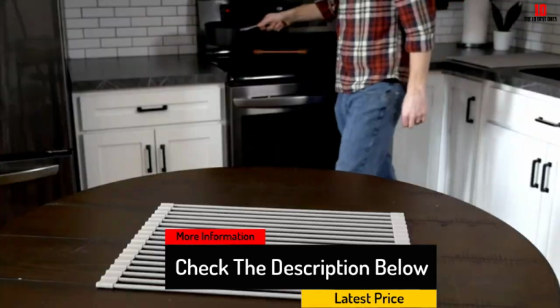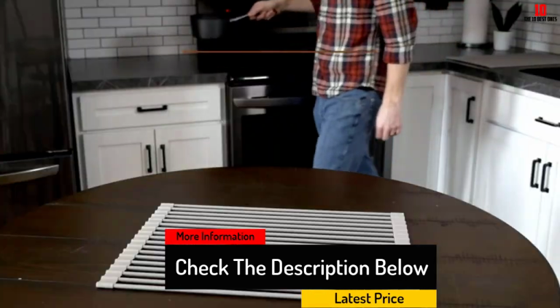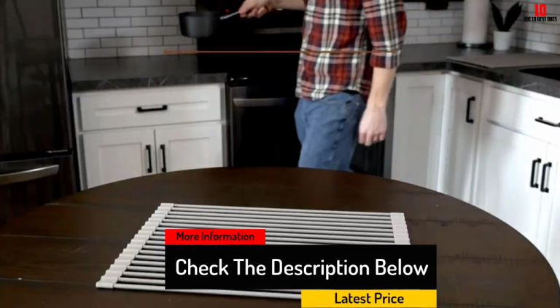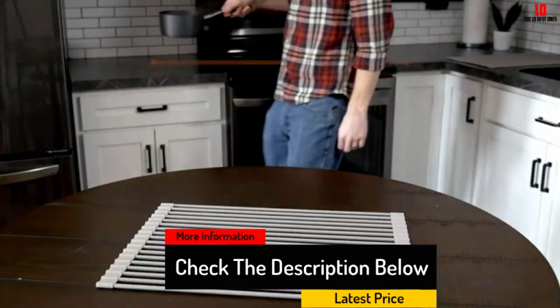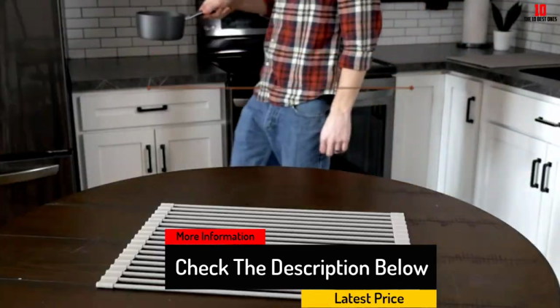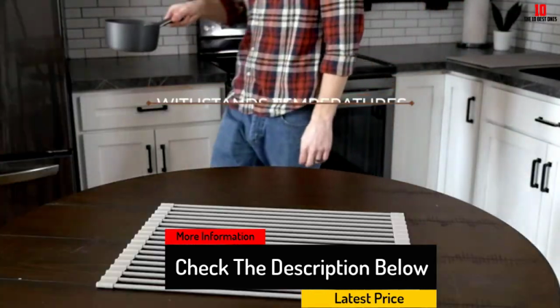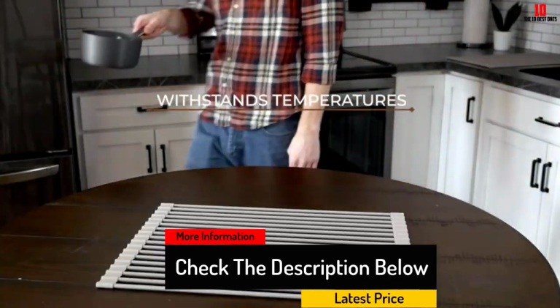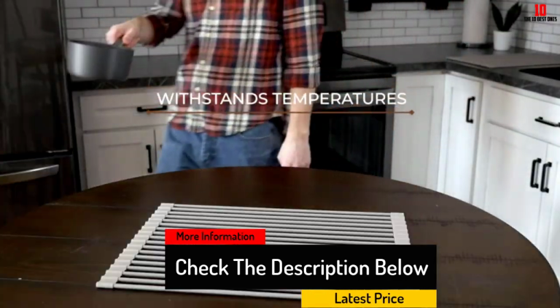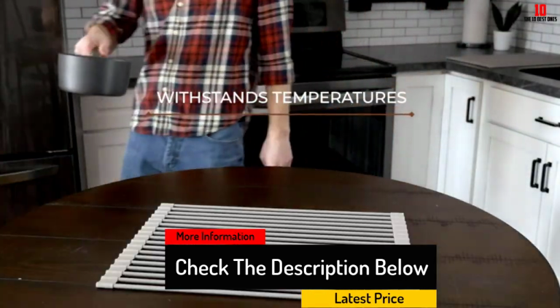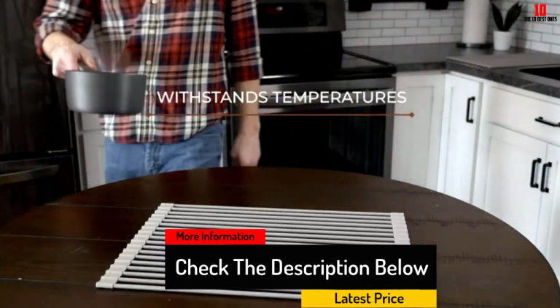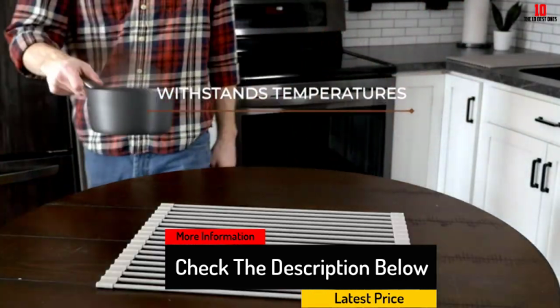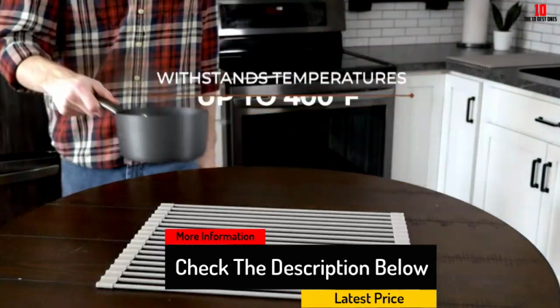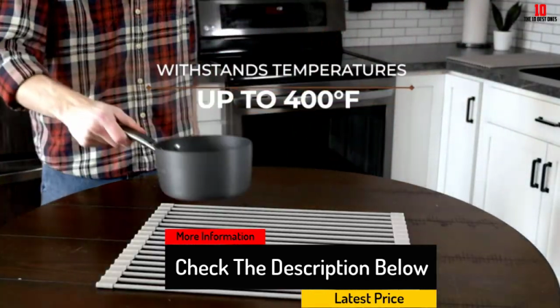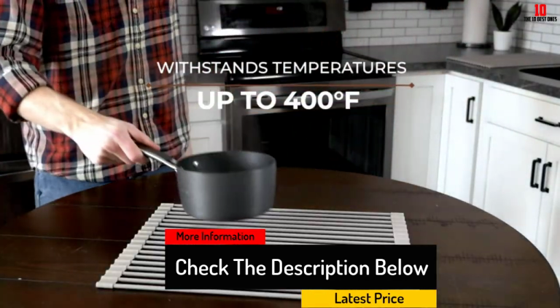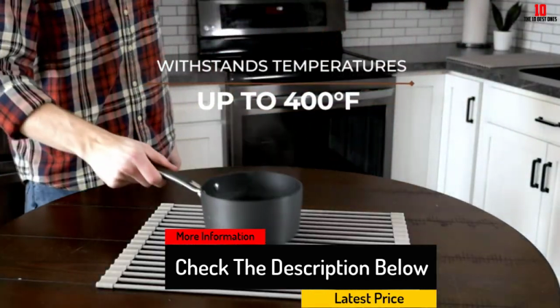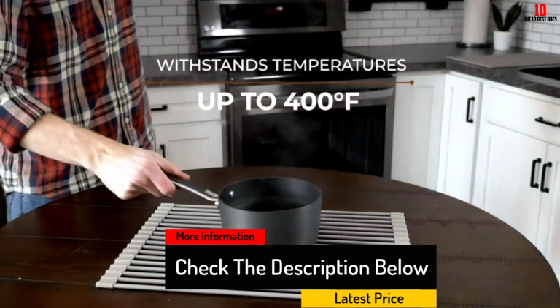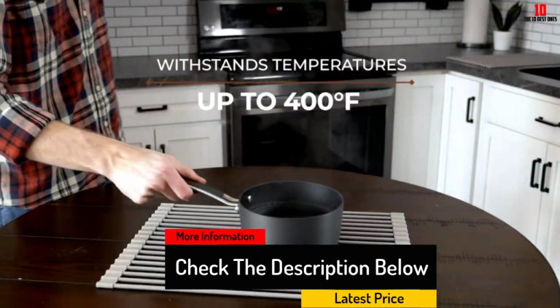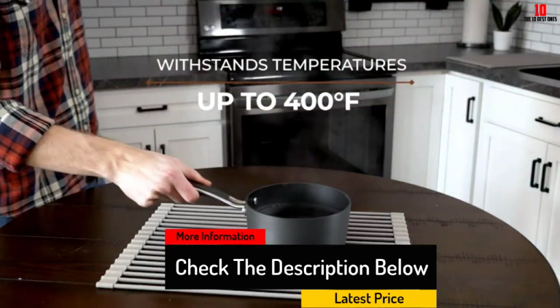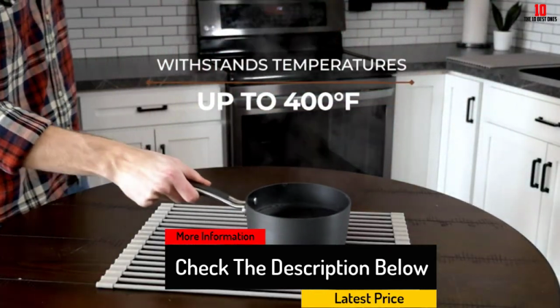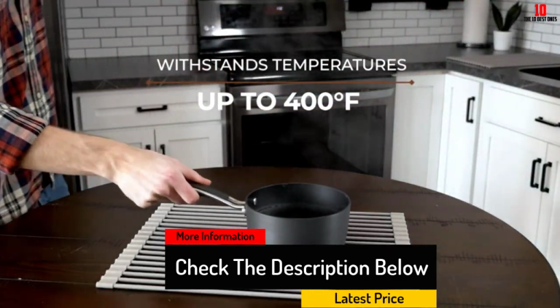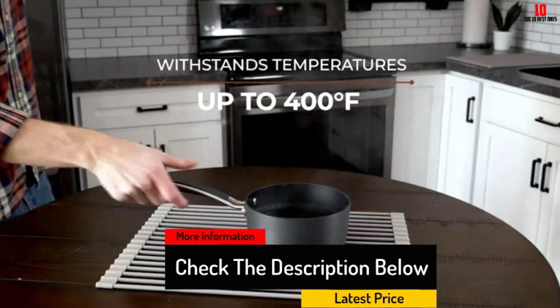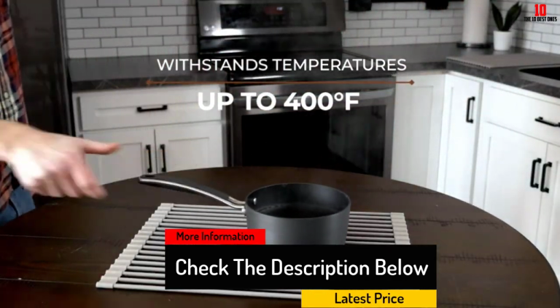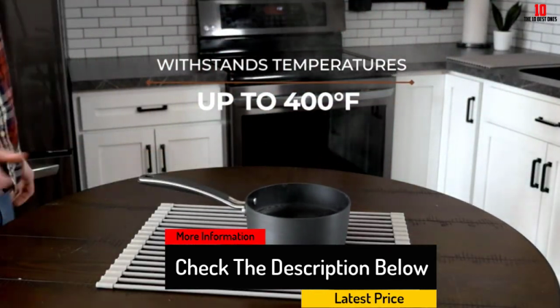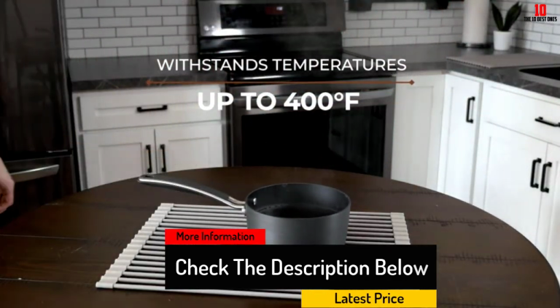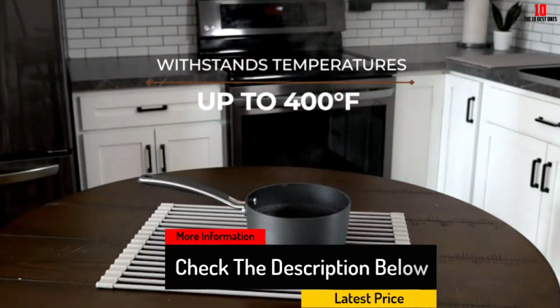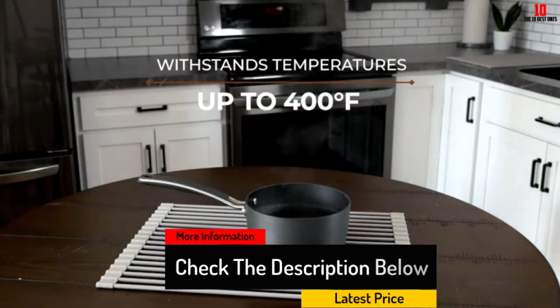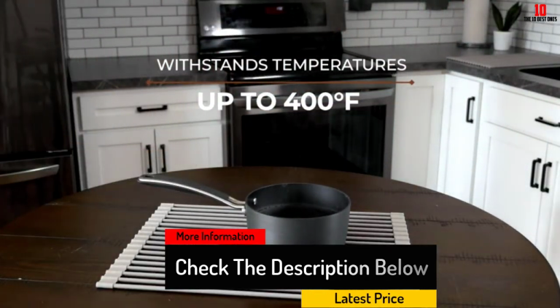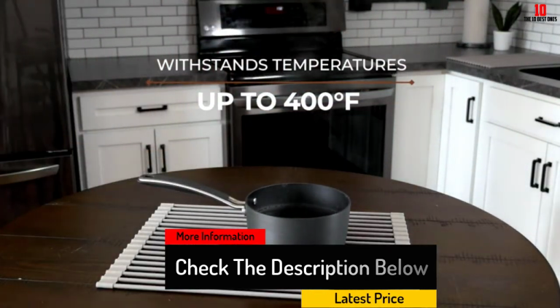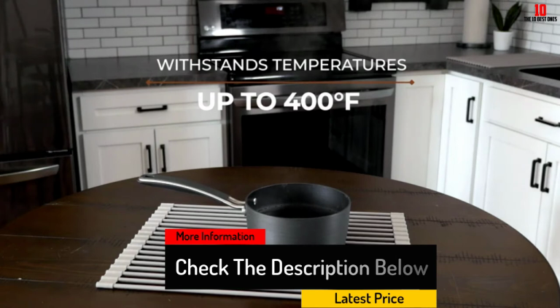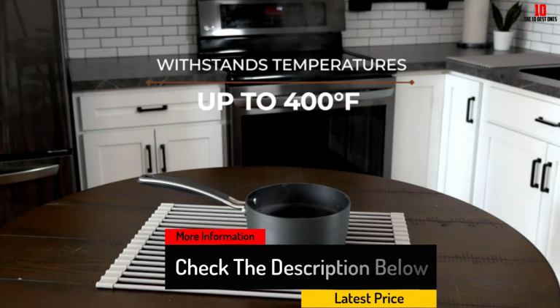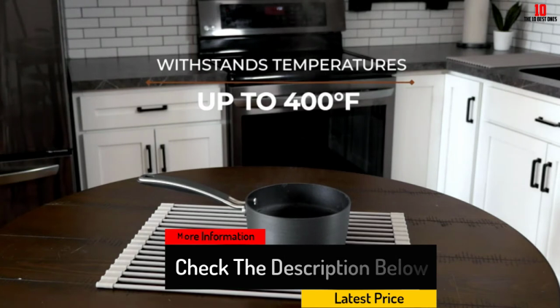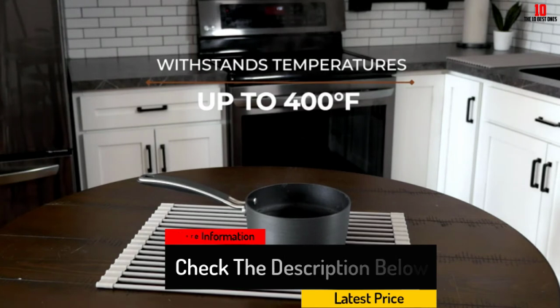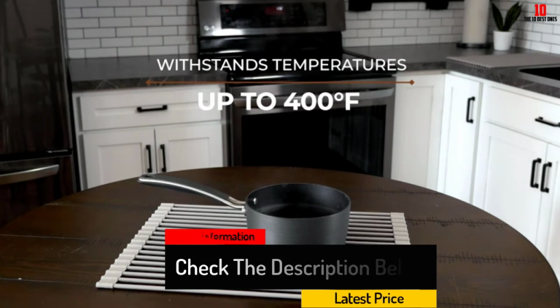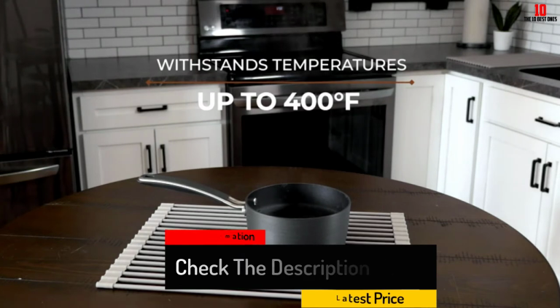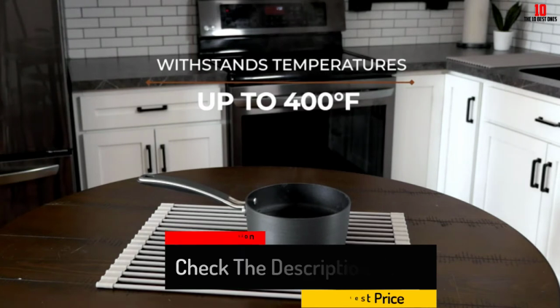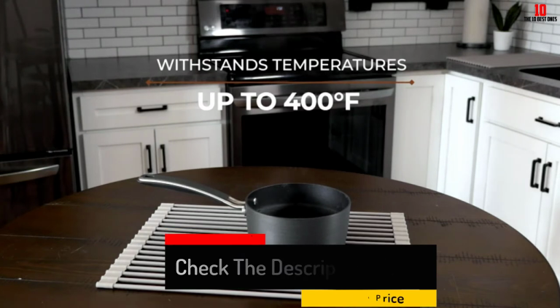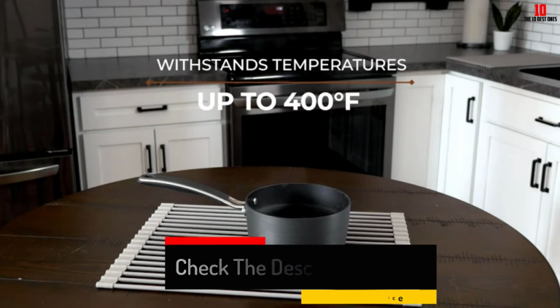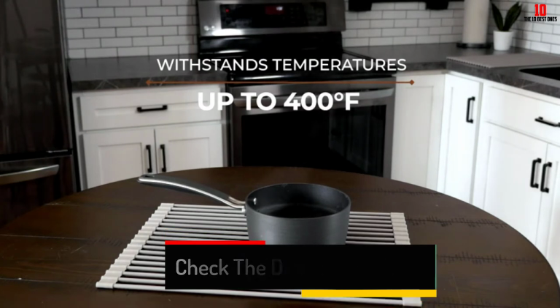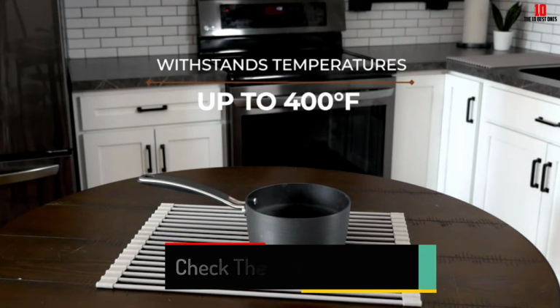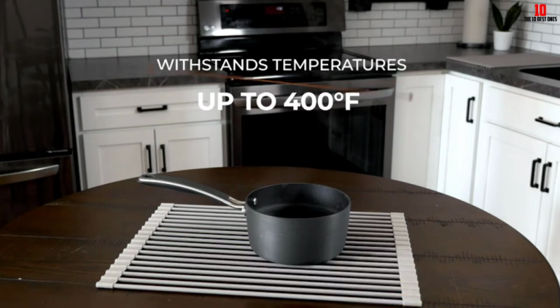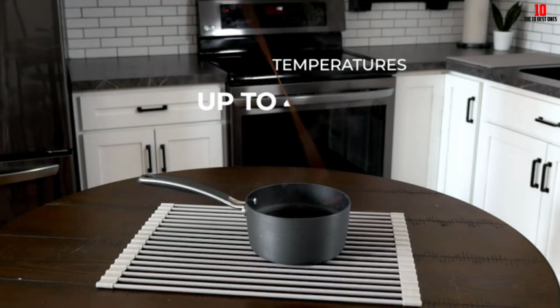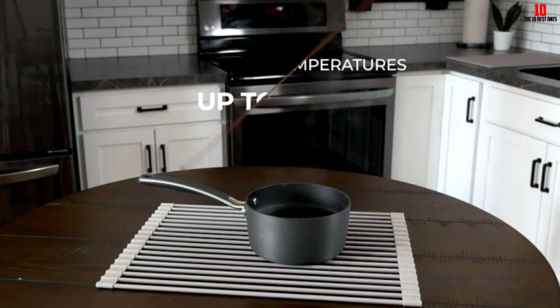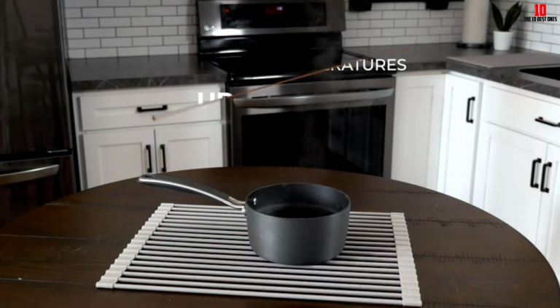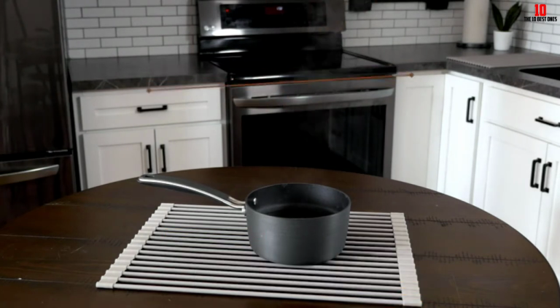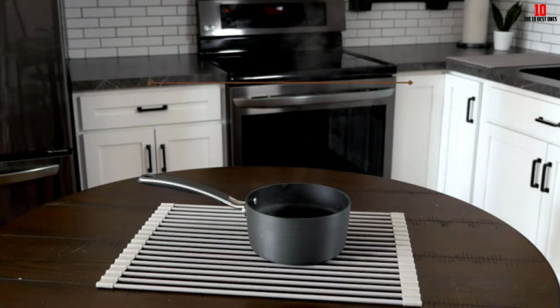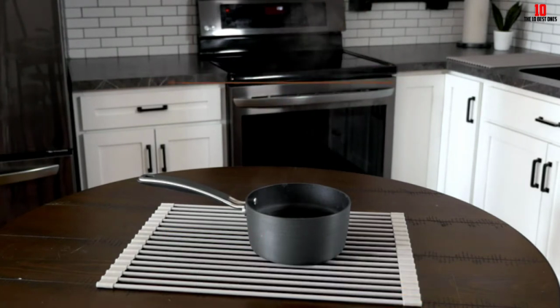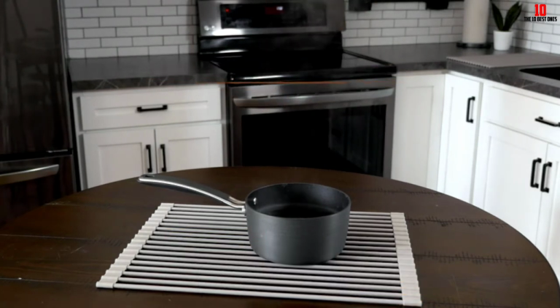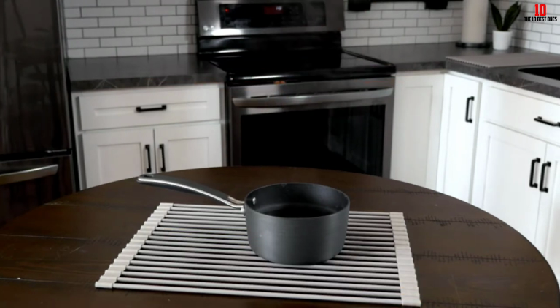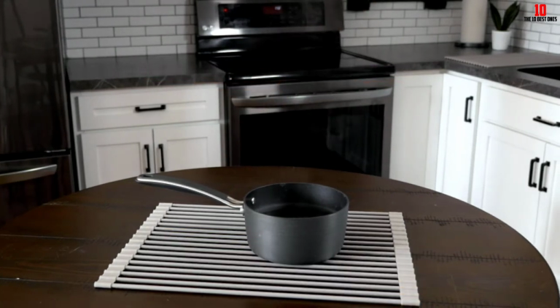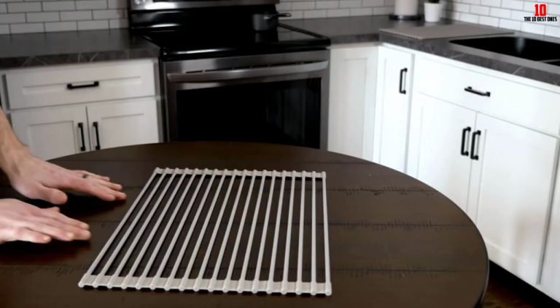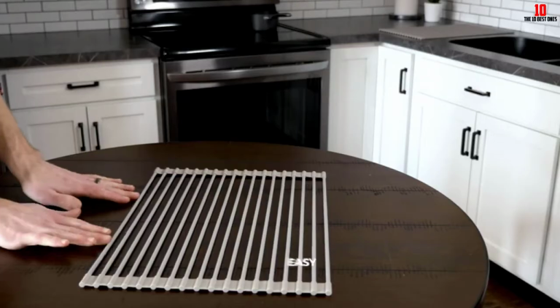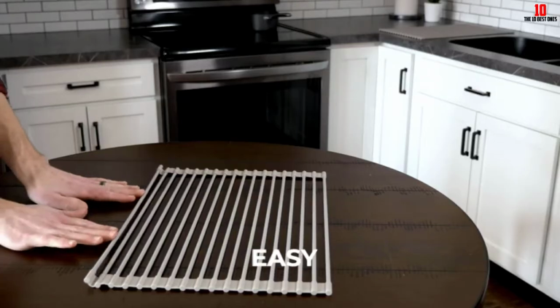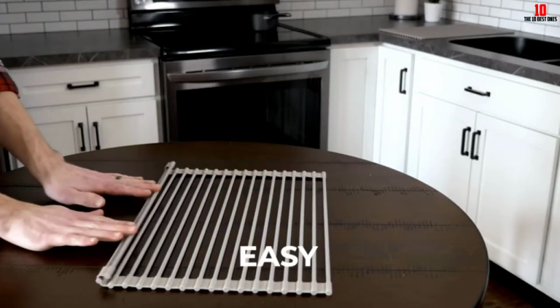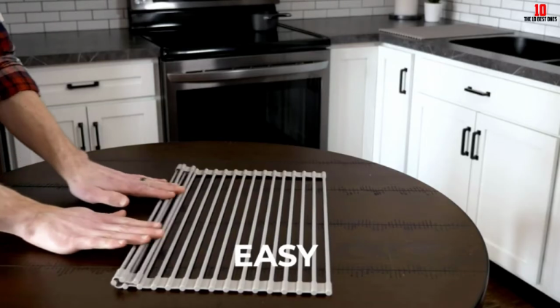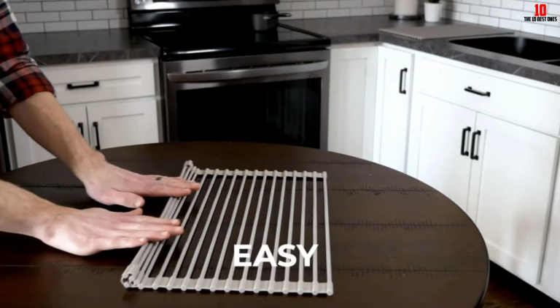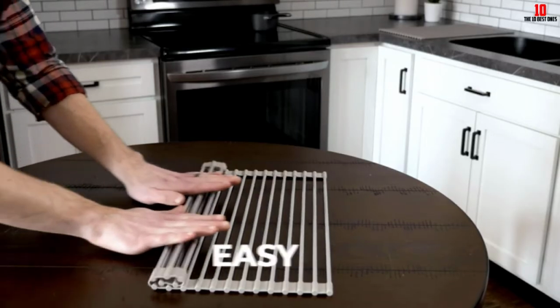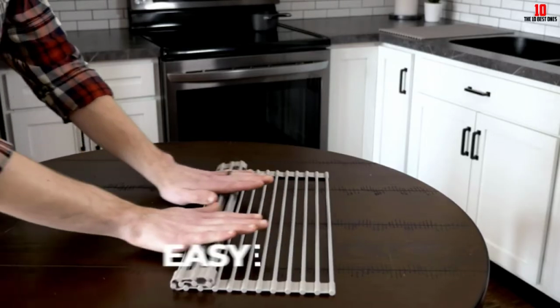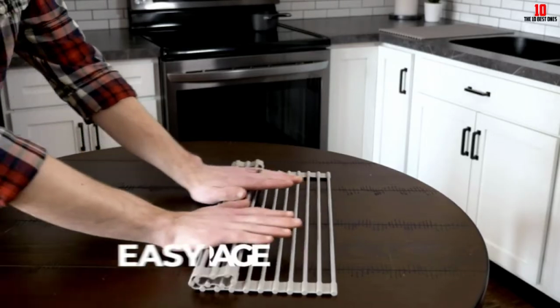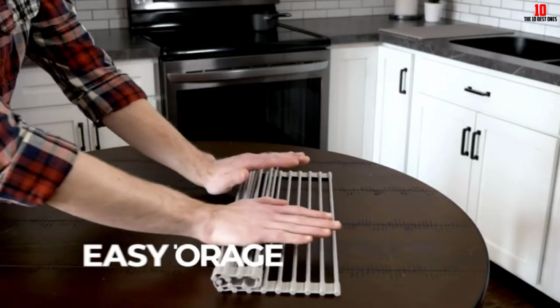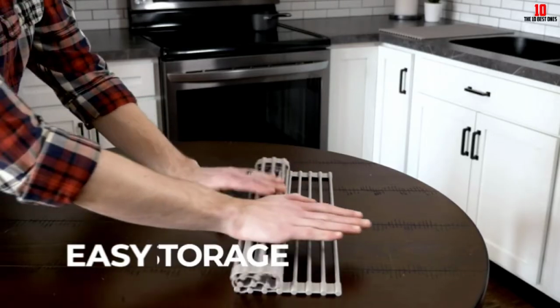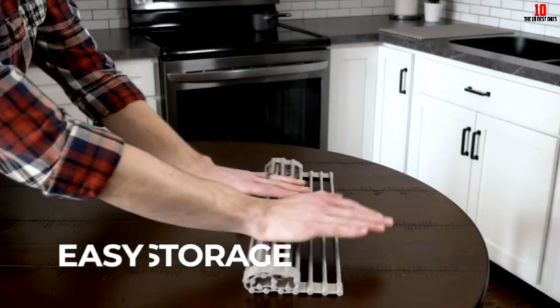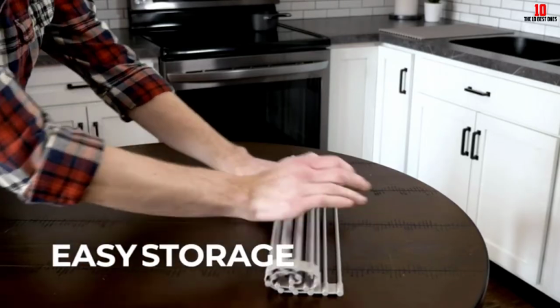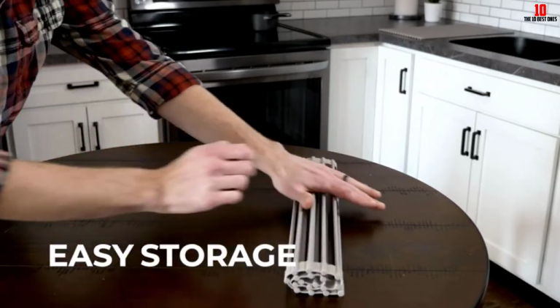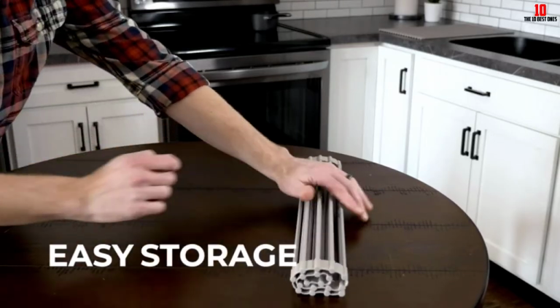Furthermore, the rack is versatile and can be used to dry dishes as well as vegetables, and to protect counters from burning hot dishes.